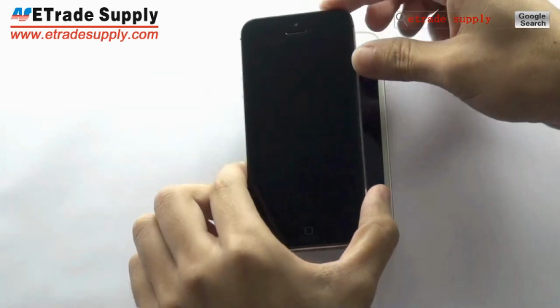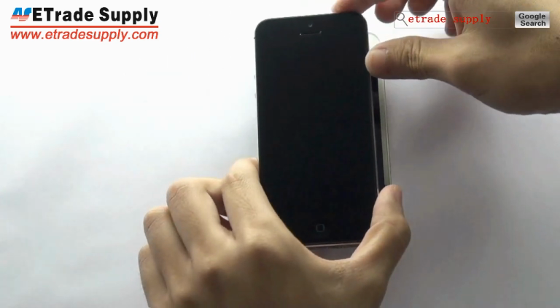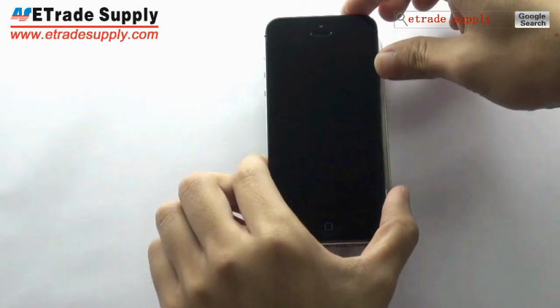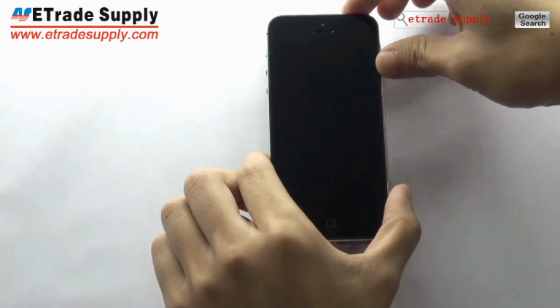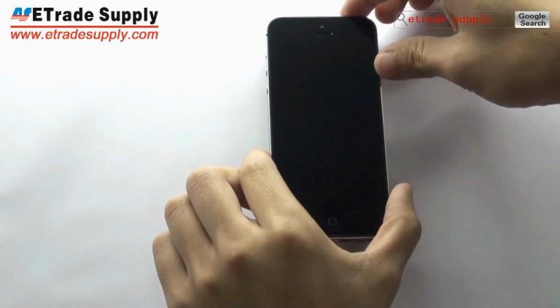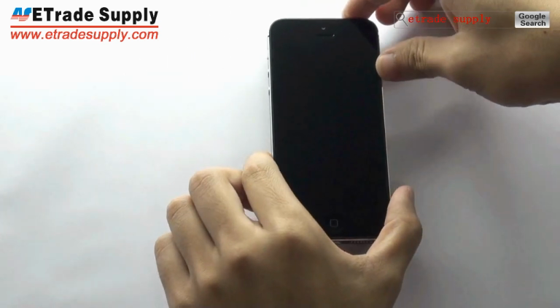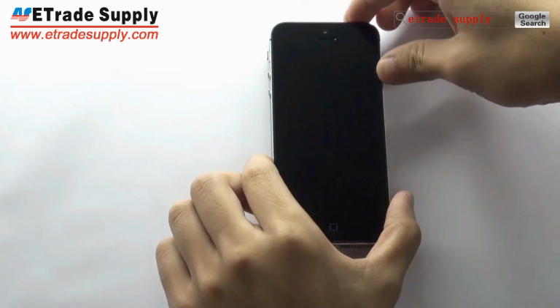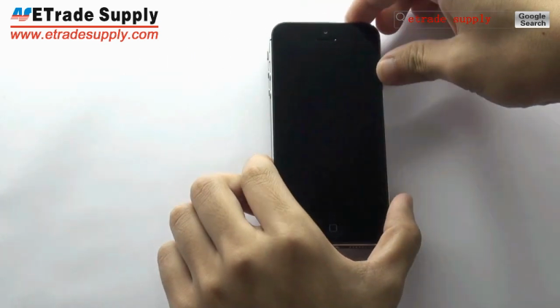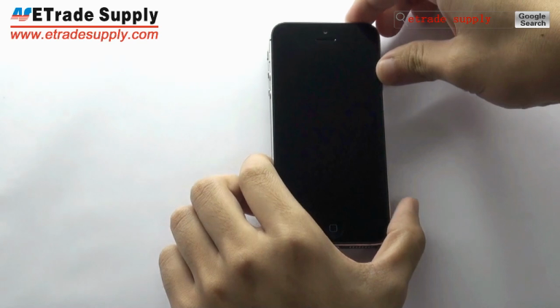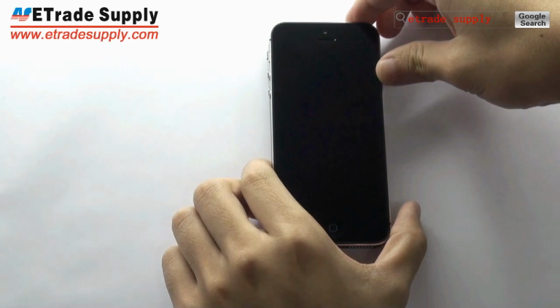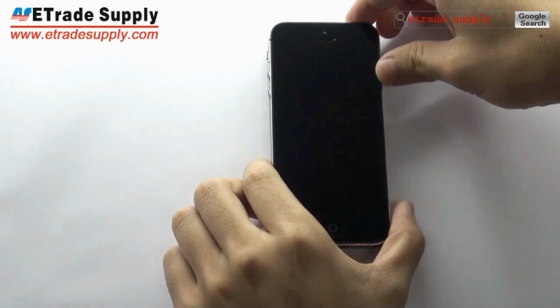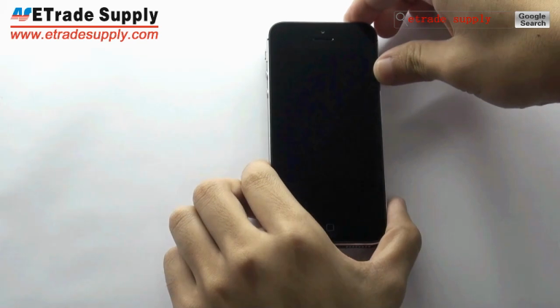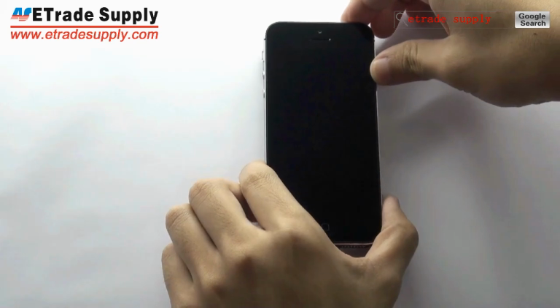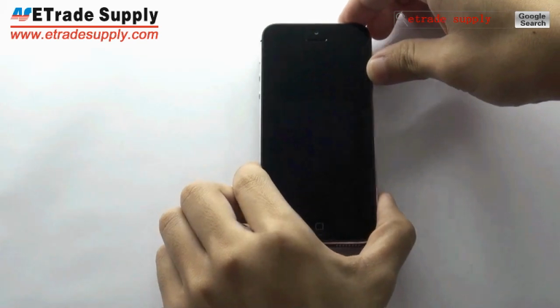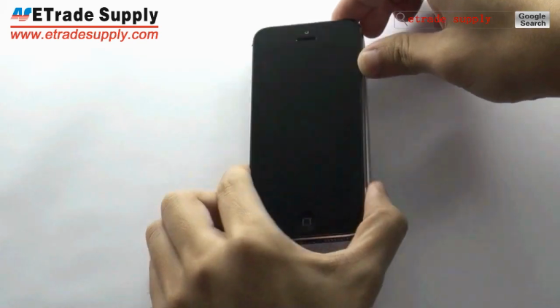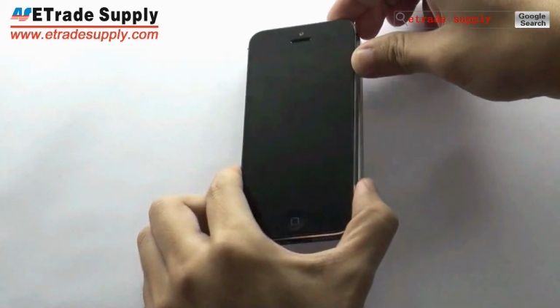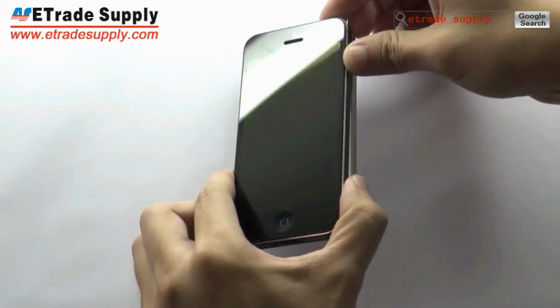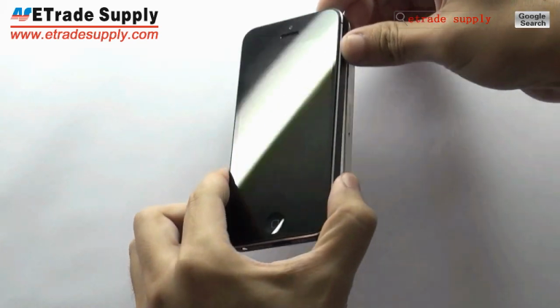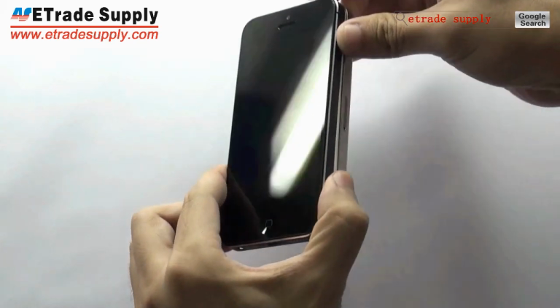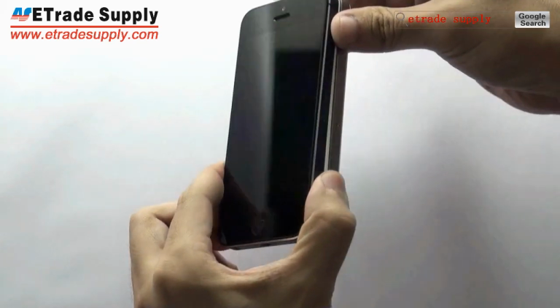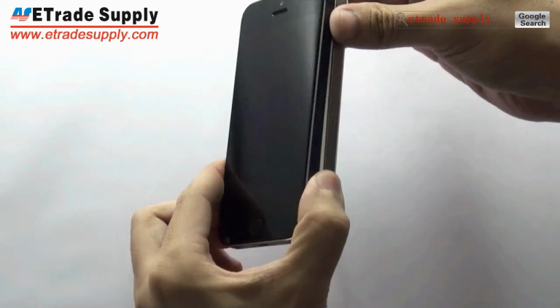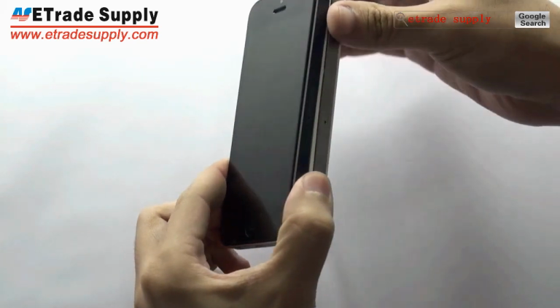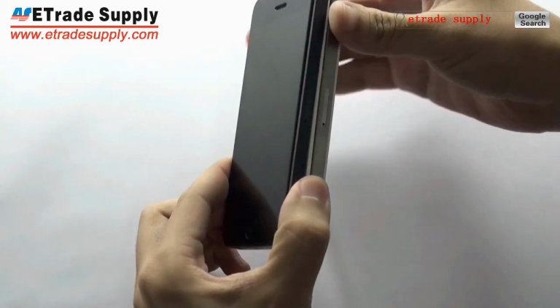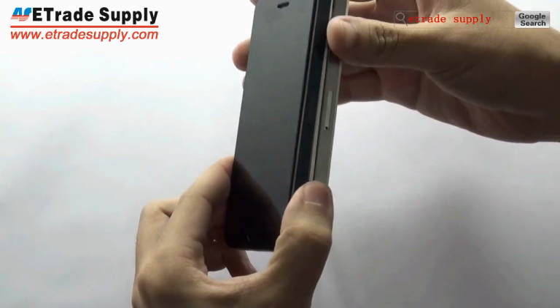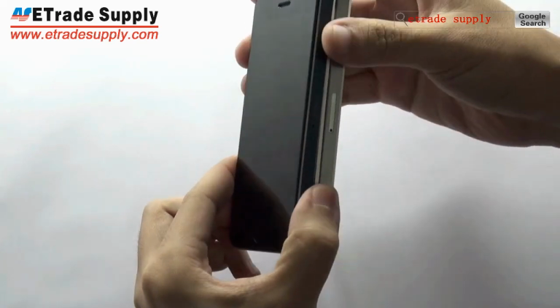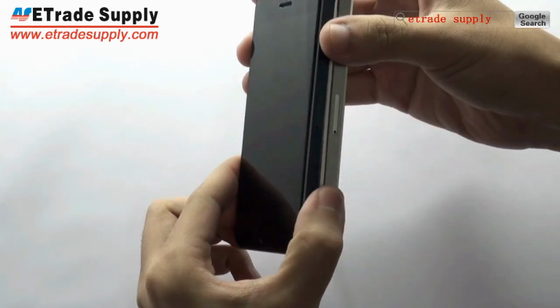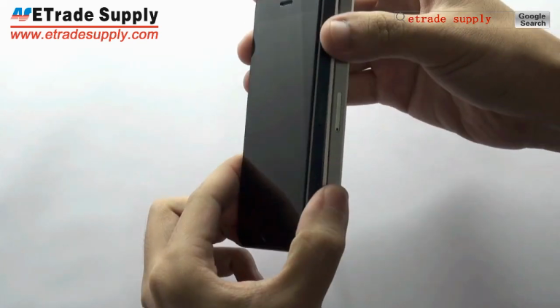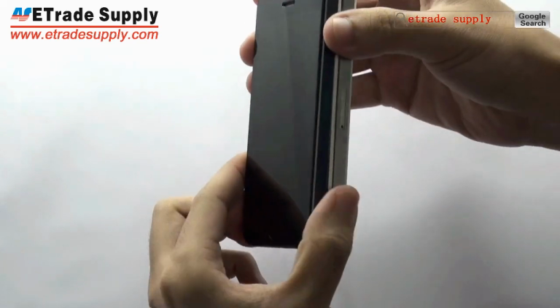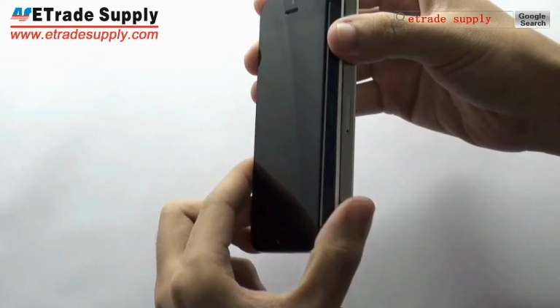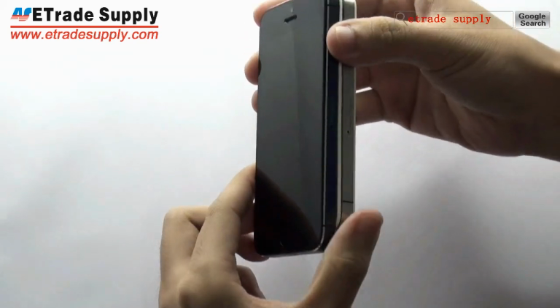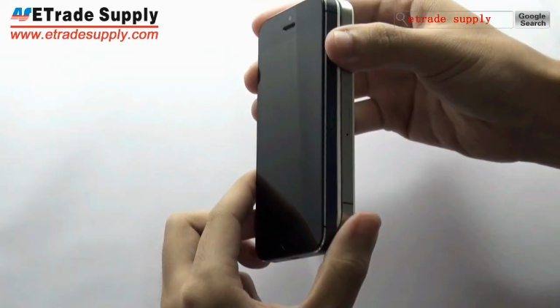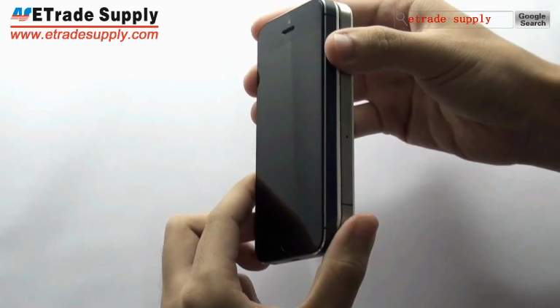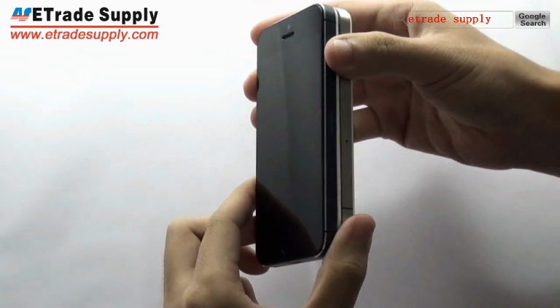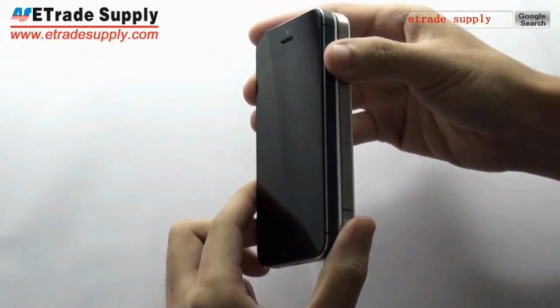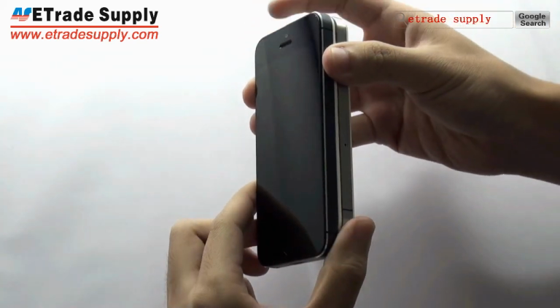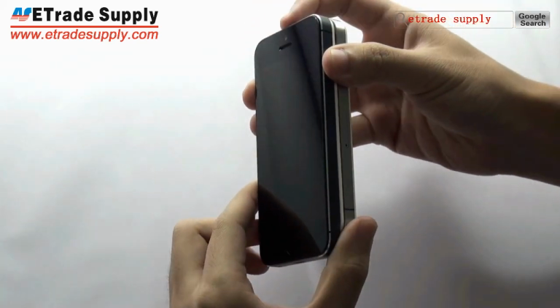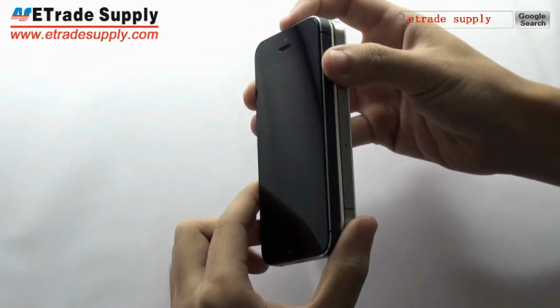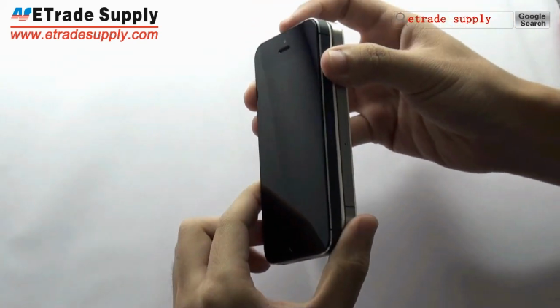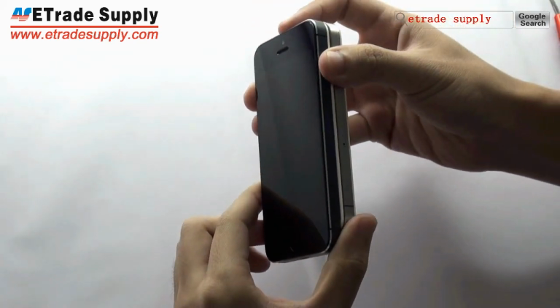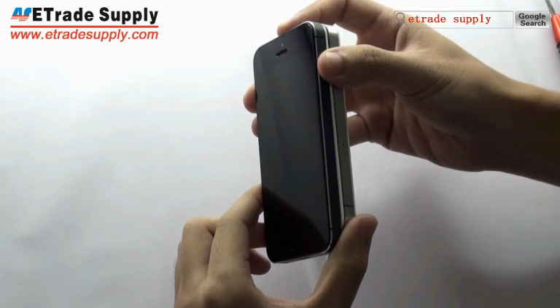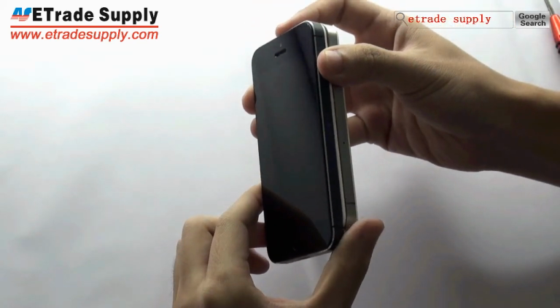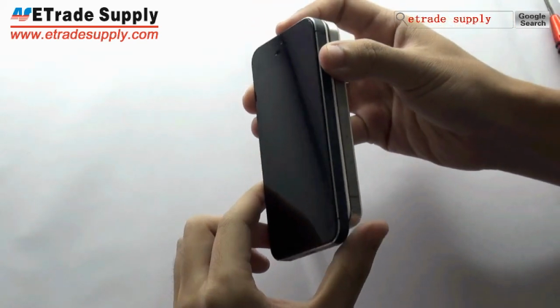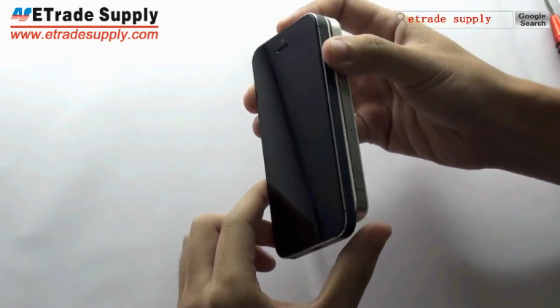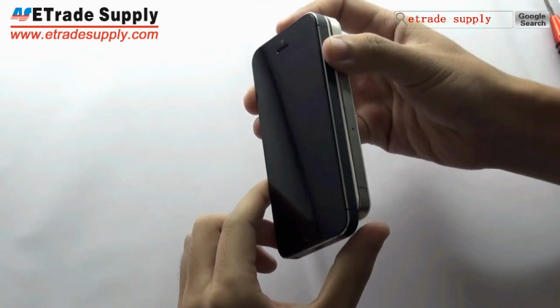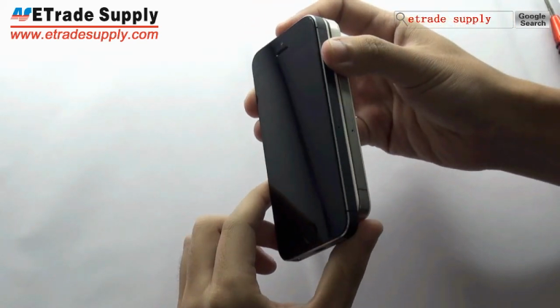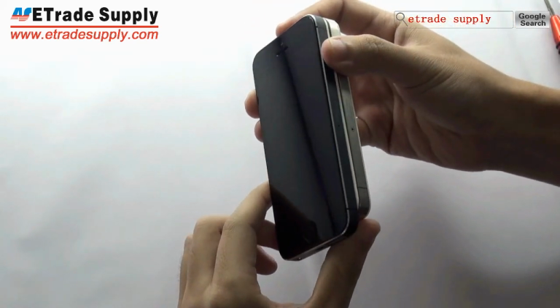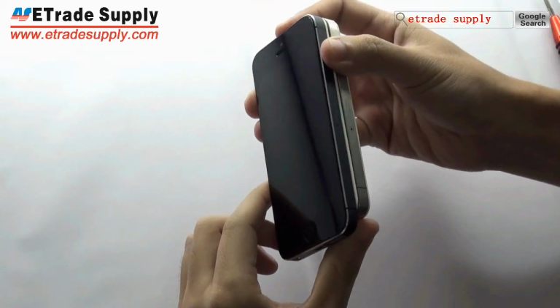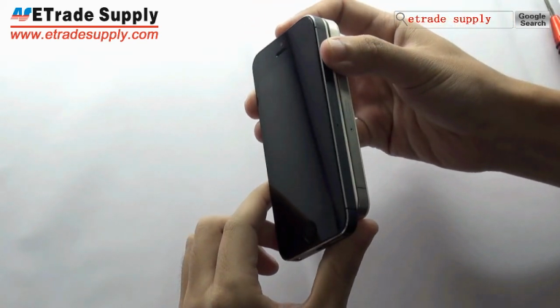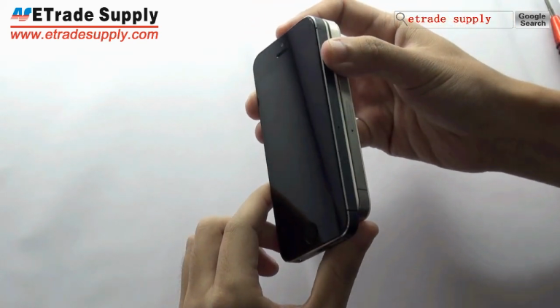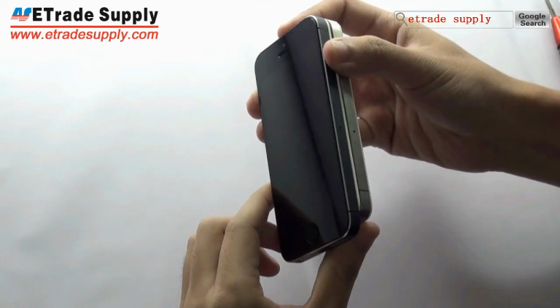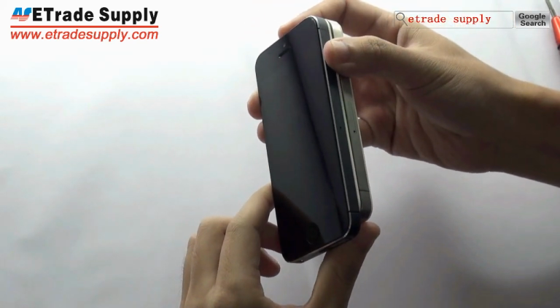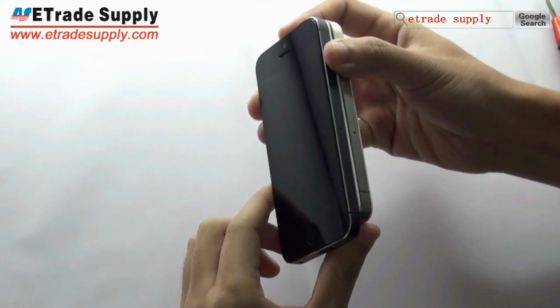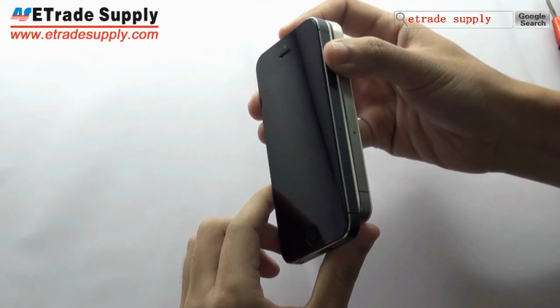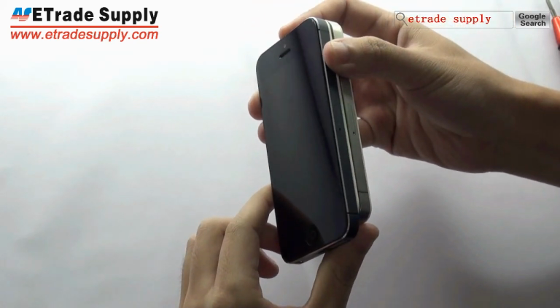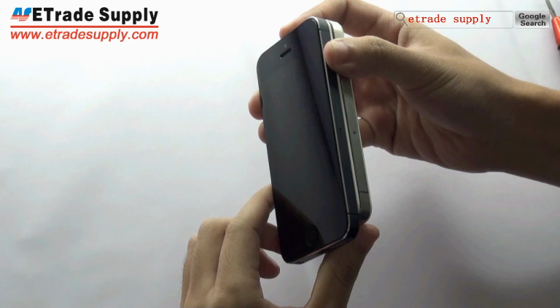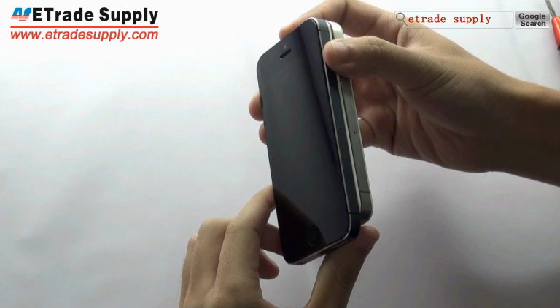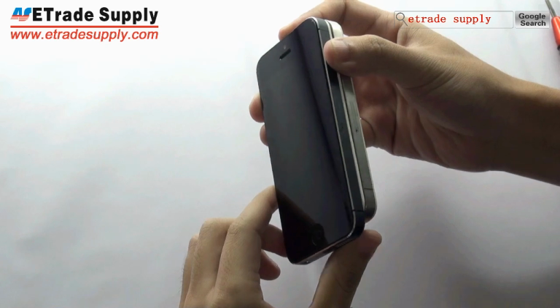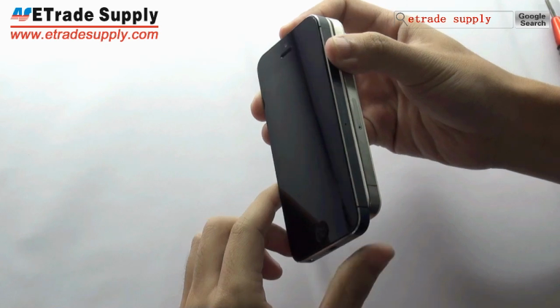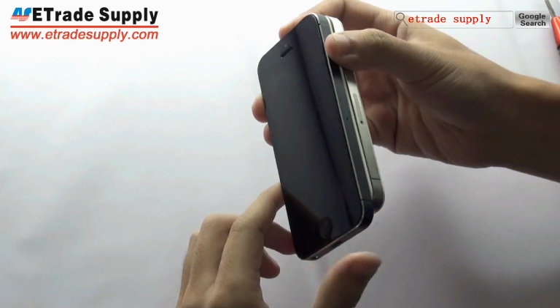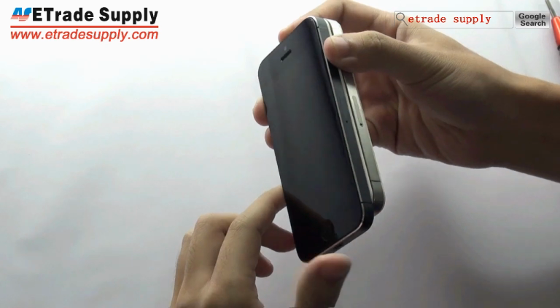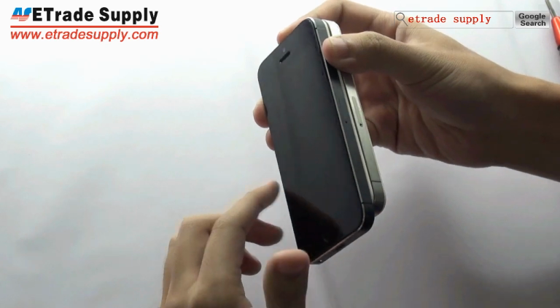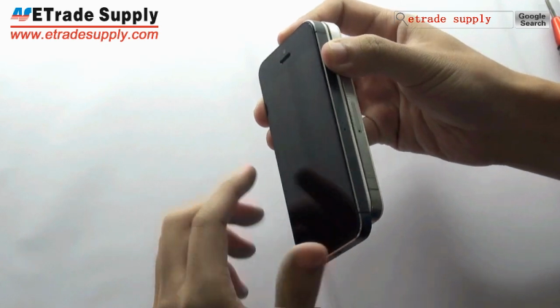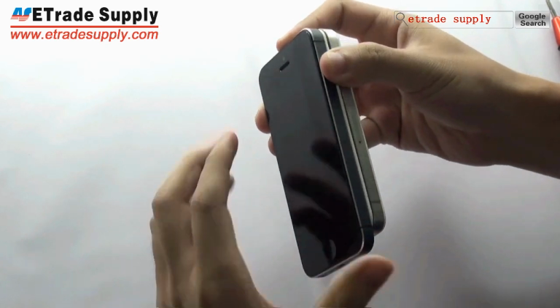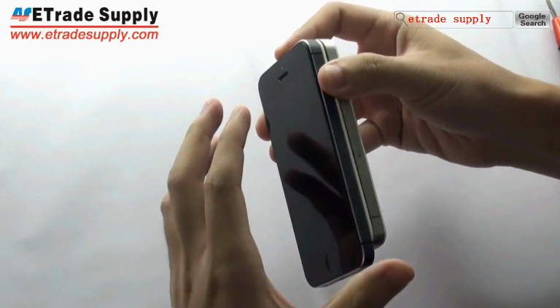Since the iPhone 5 is not available now, this iPhone 5 we get is half done only.